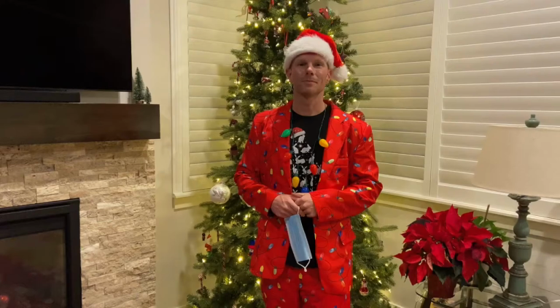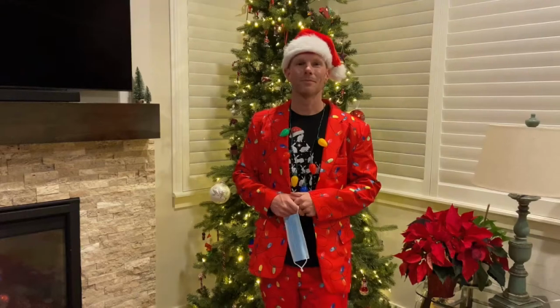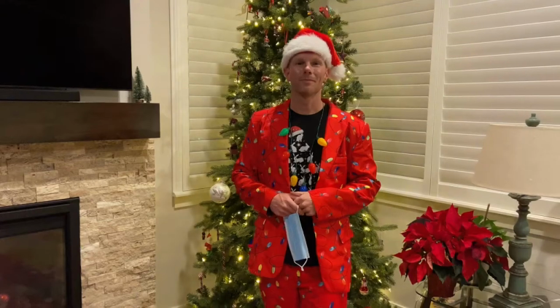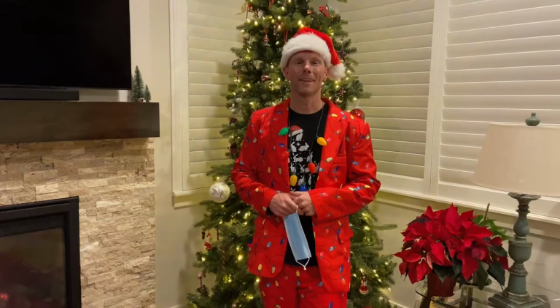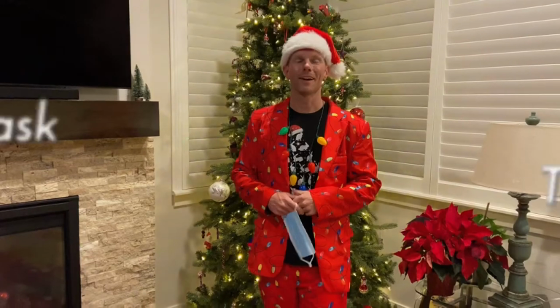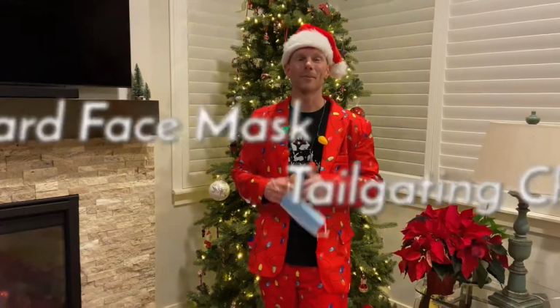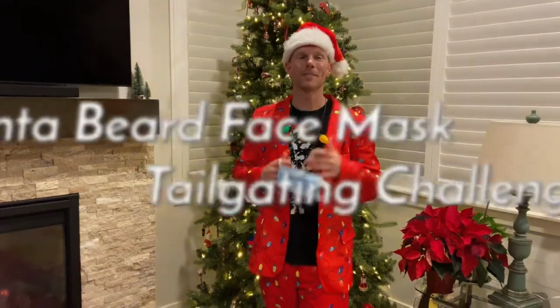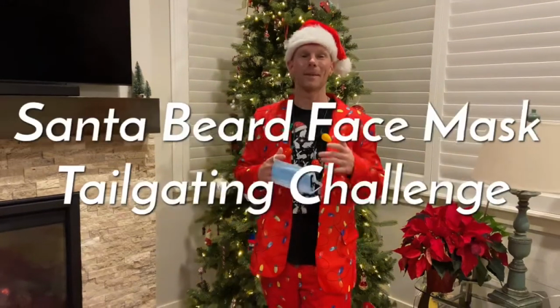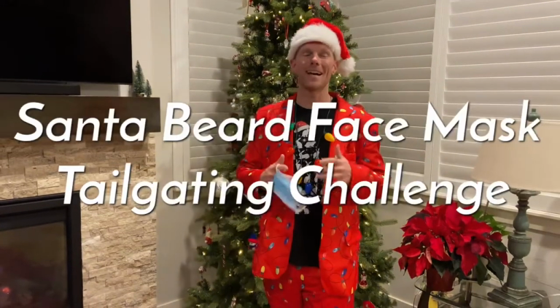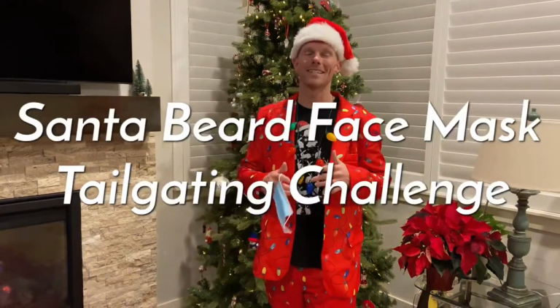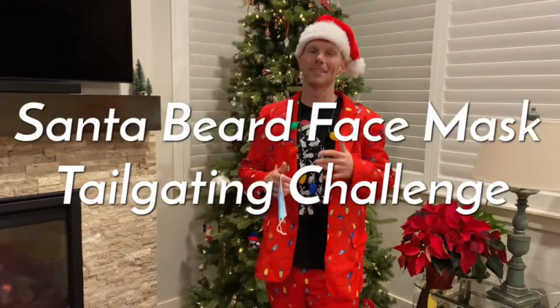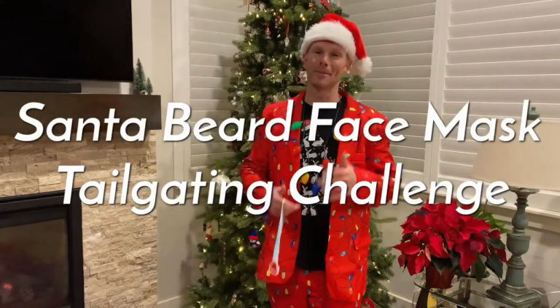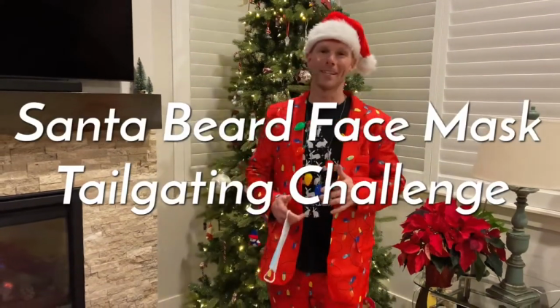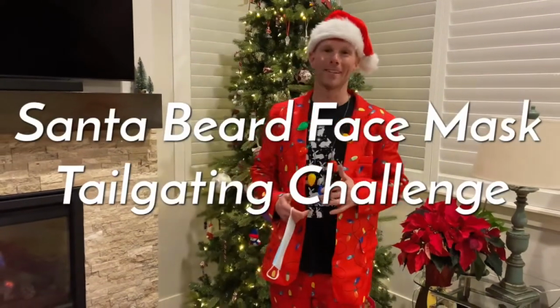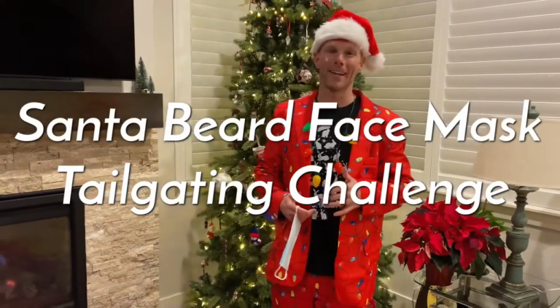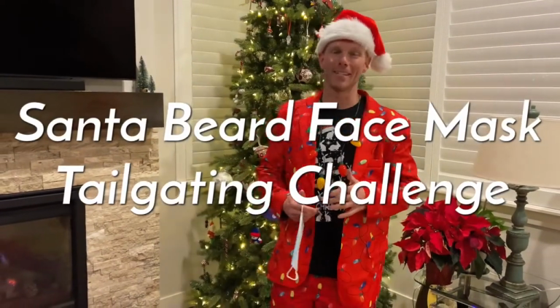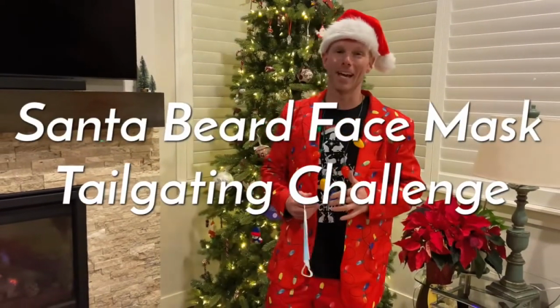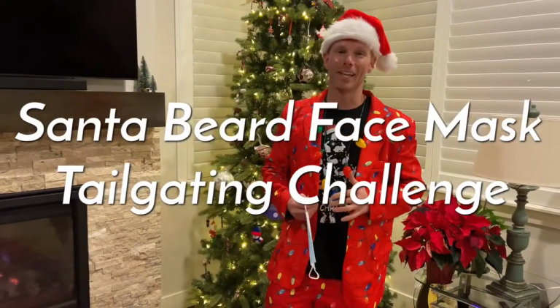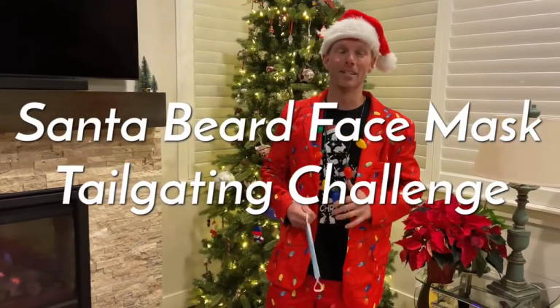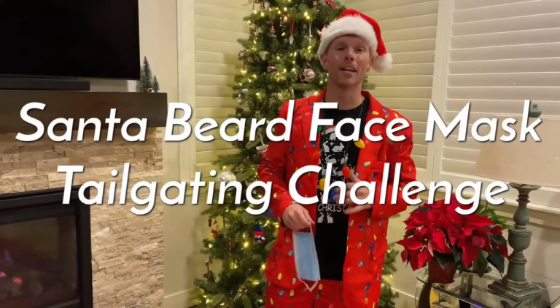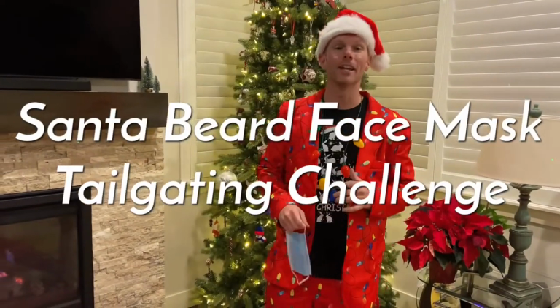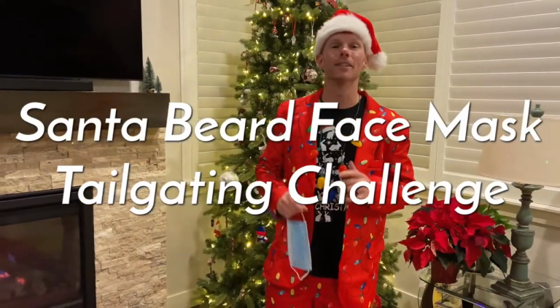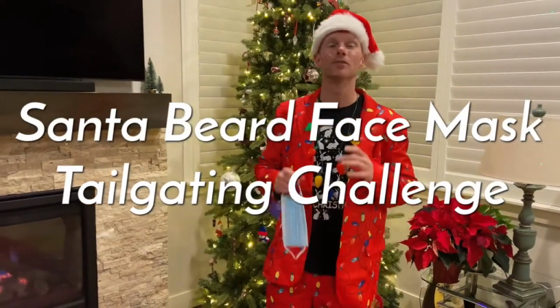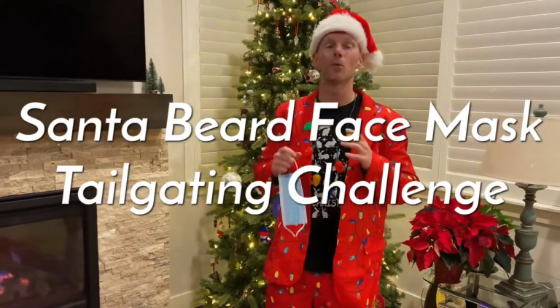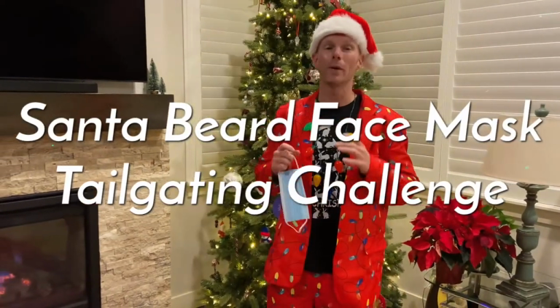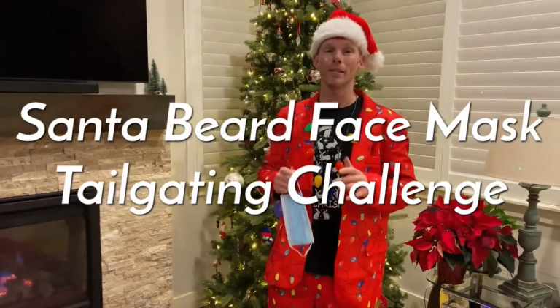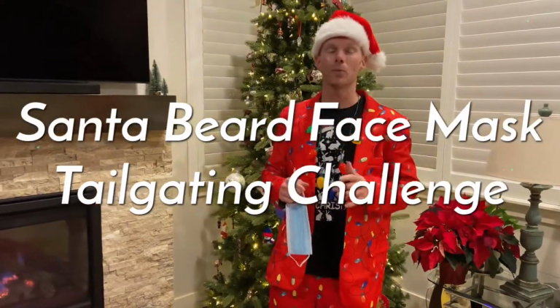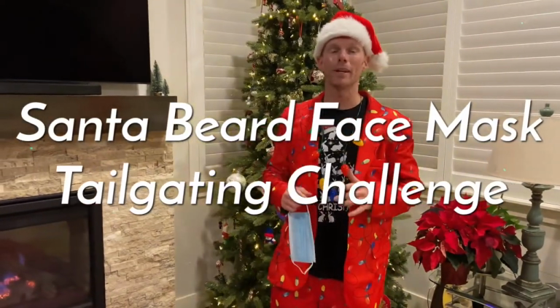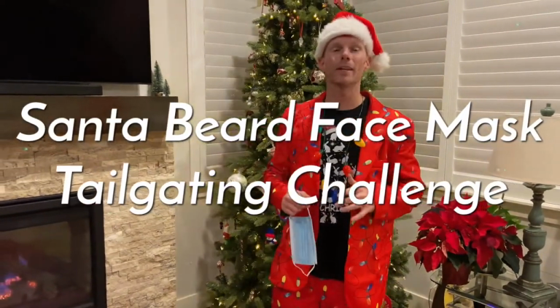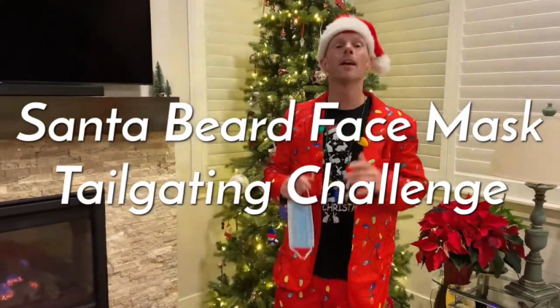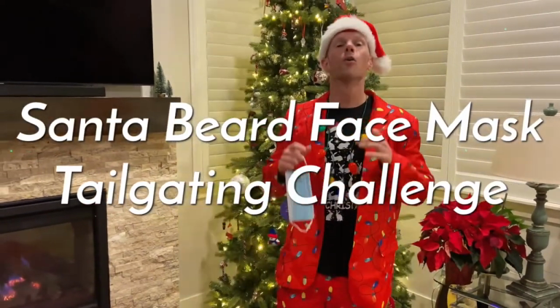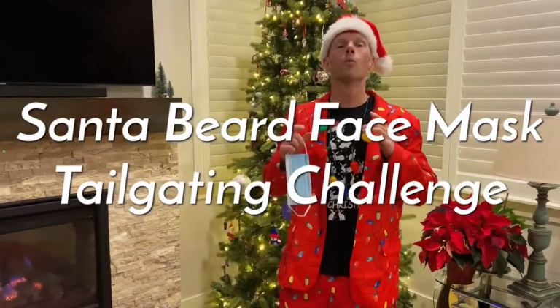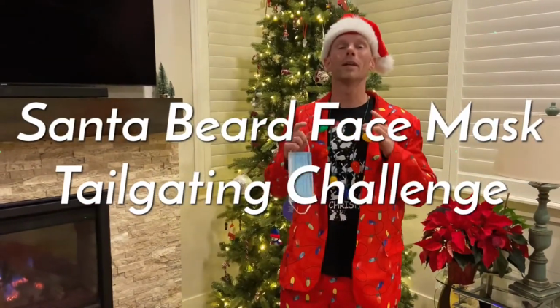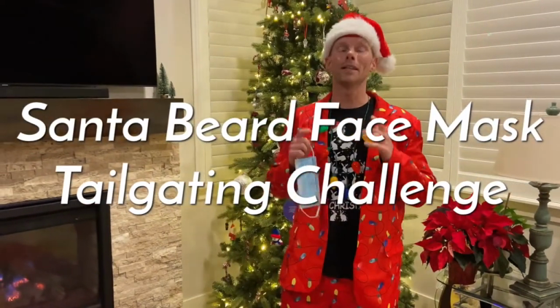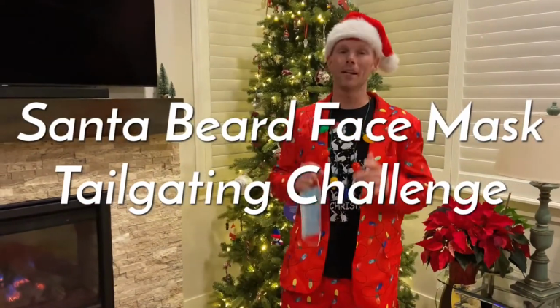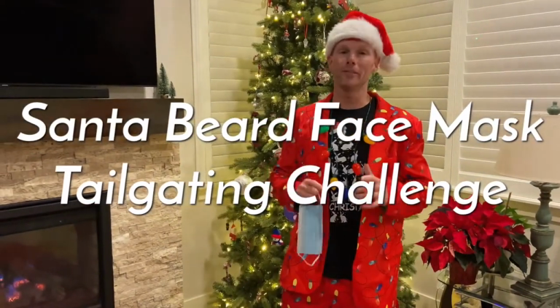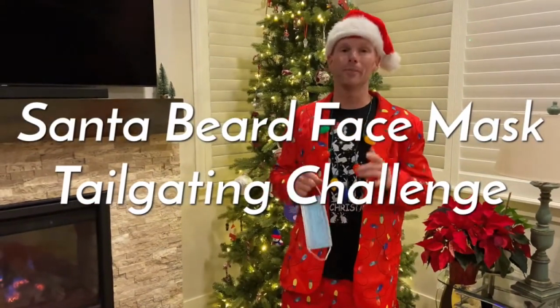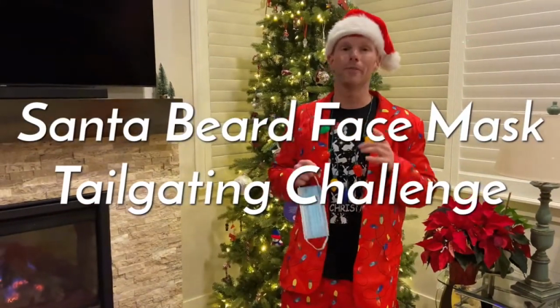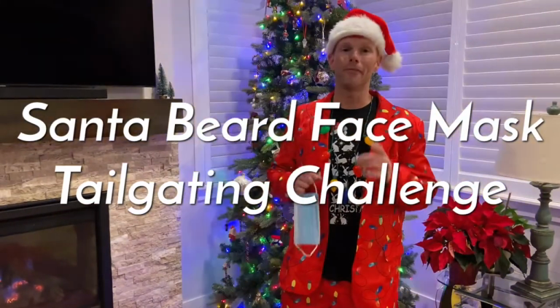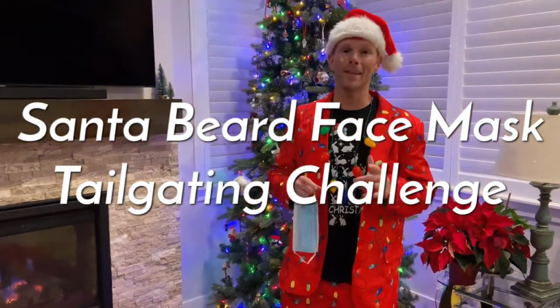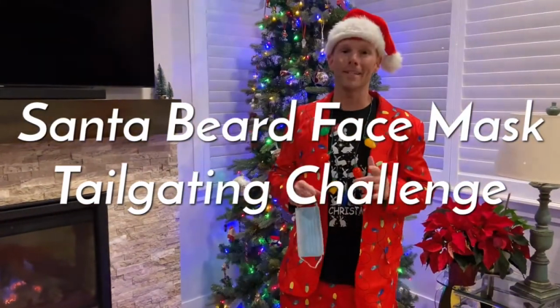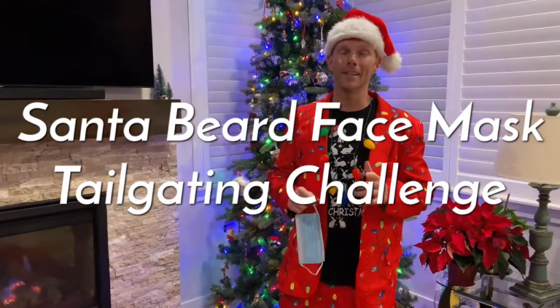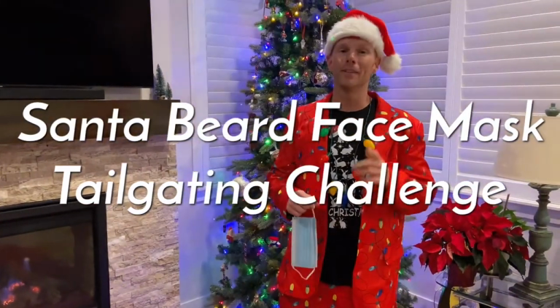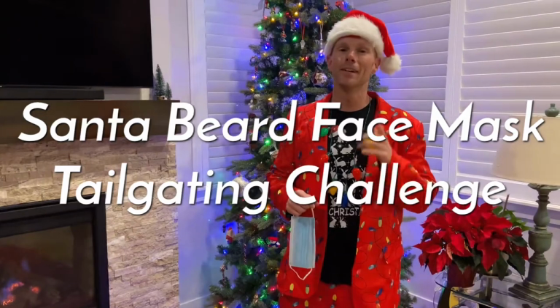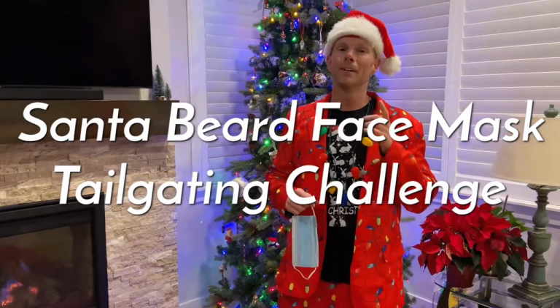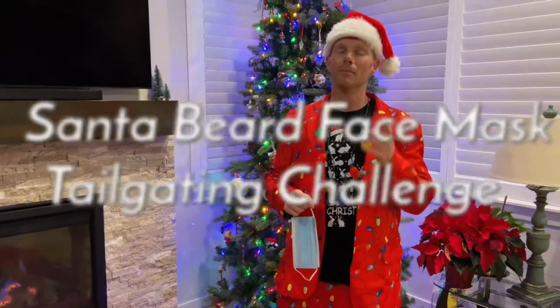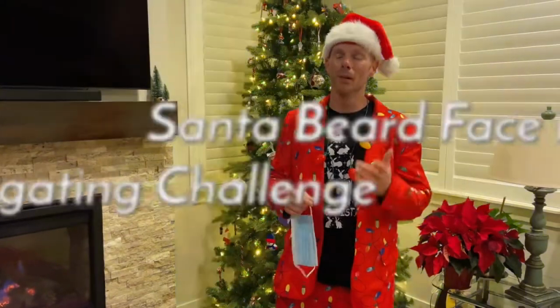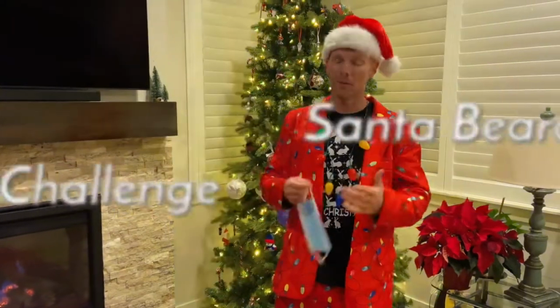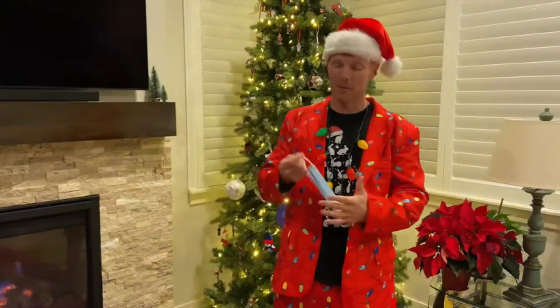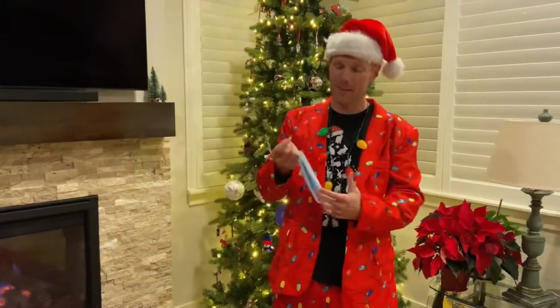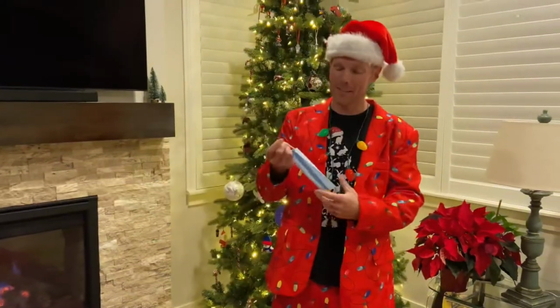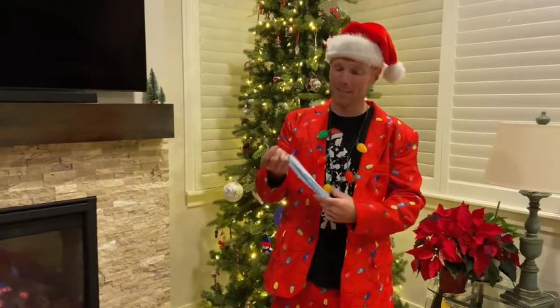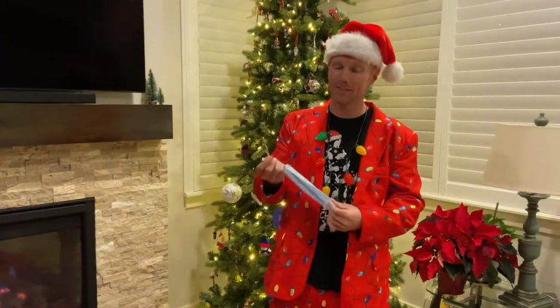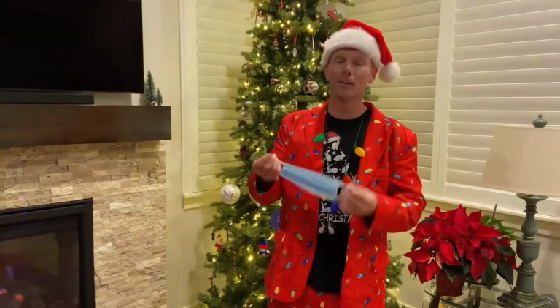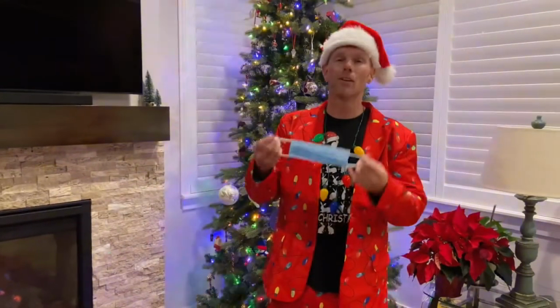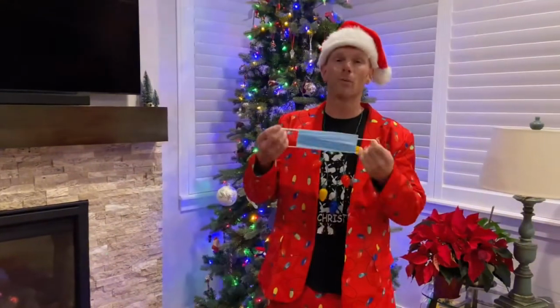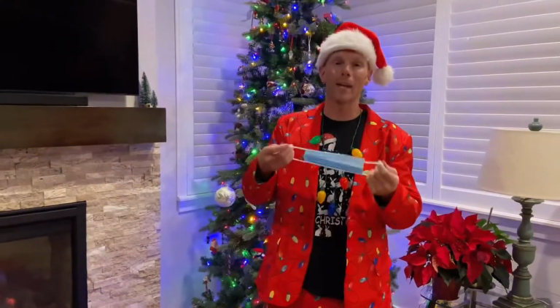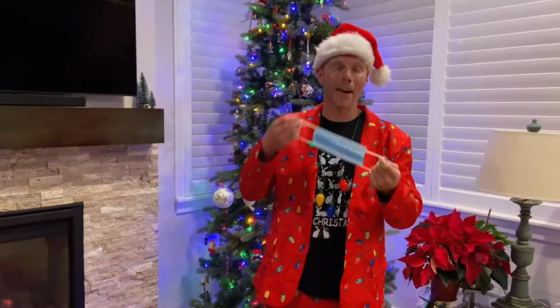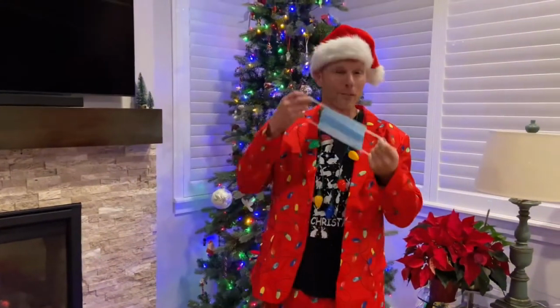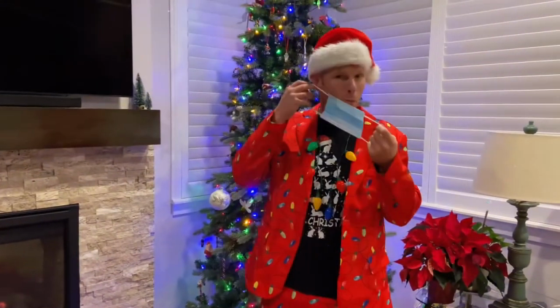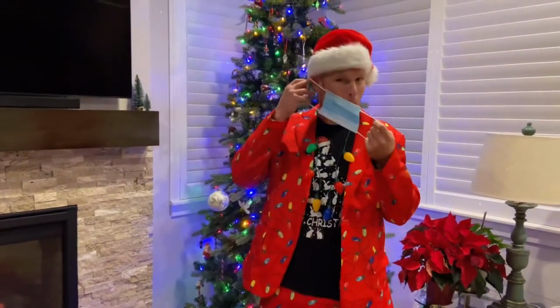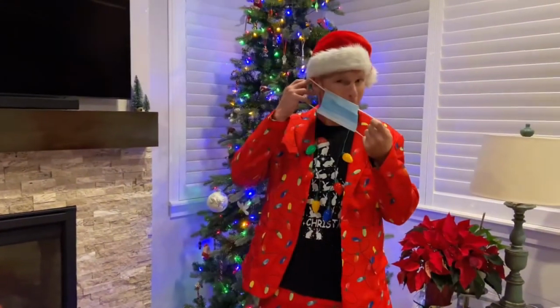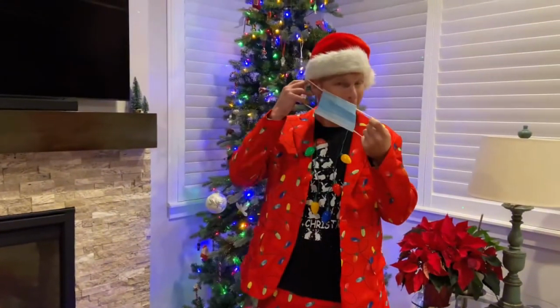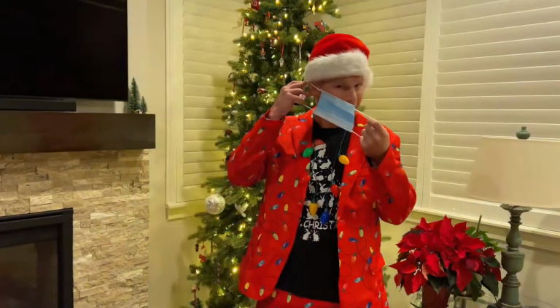All right, what's up guys? It's Lupus Hailgating Challenge, and in 2020 we love to be festive, but with festive, we have to wear a mask.